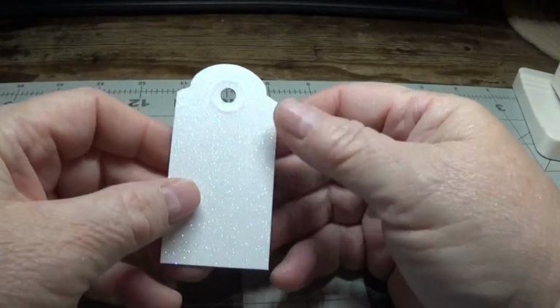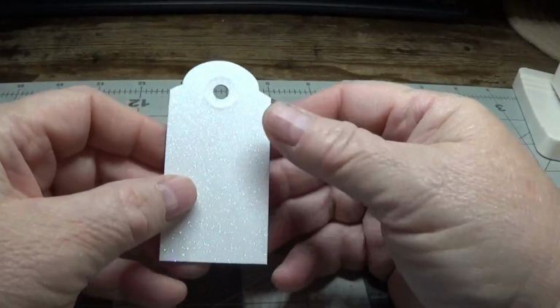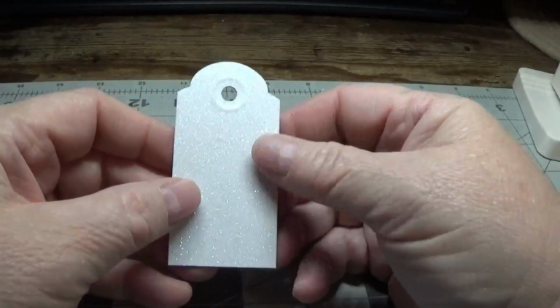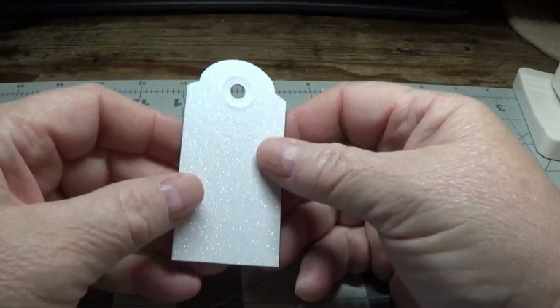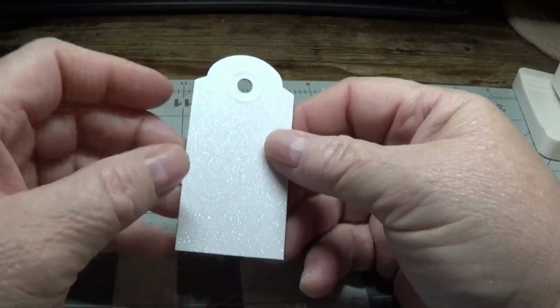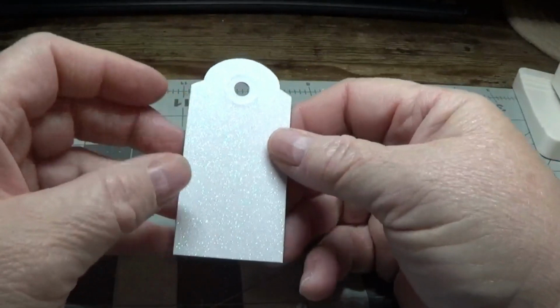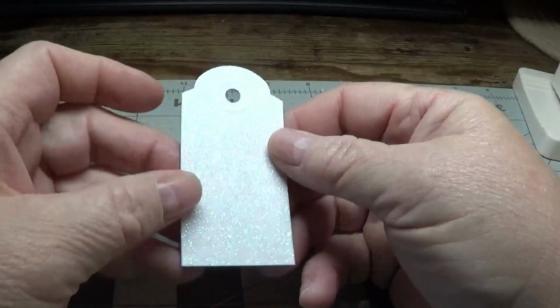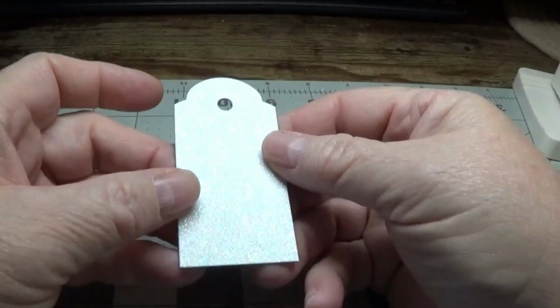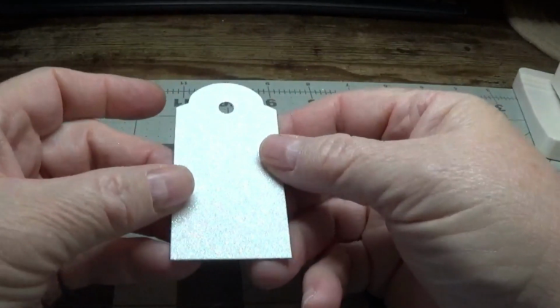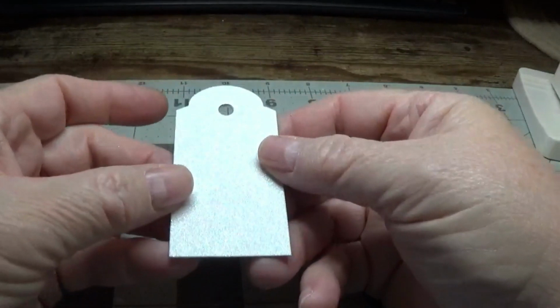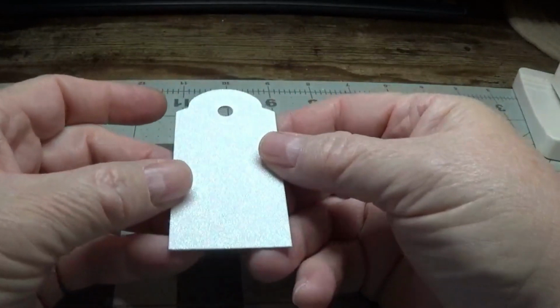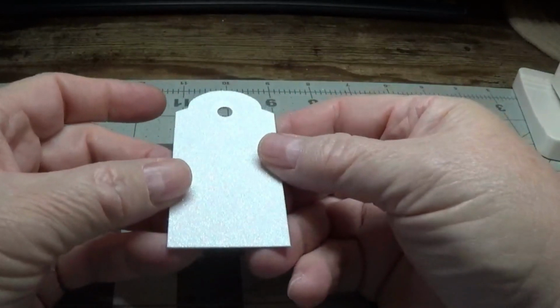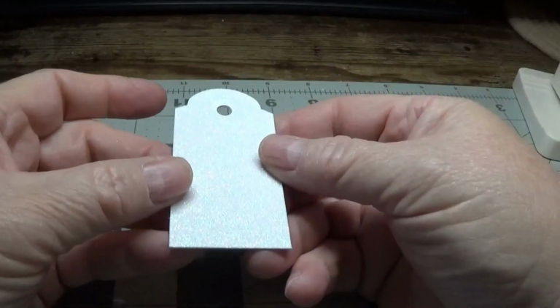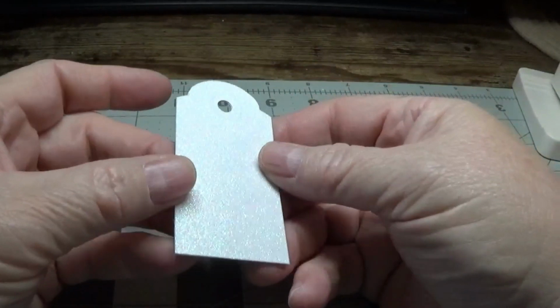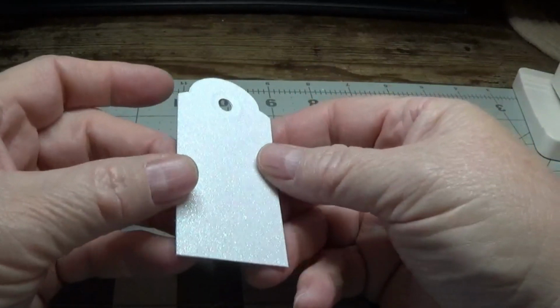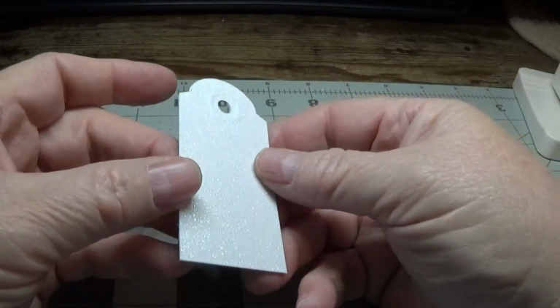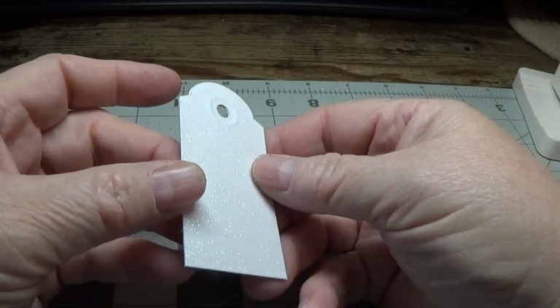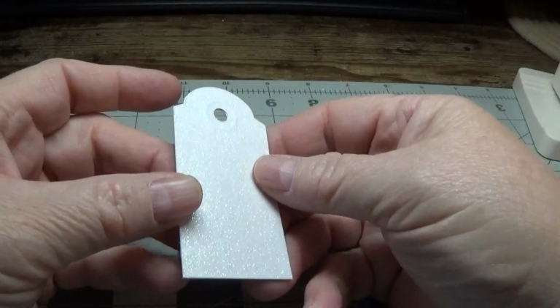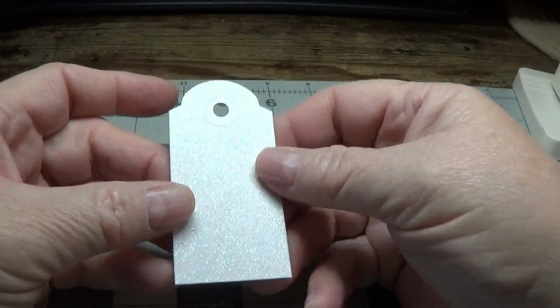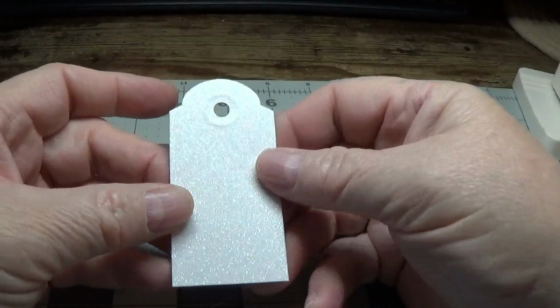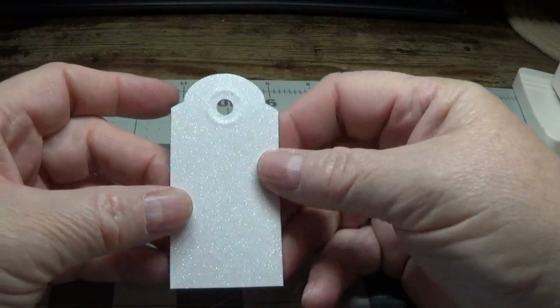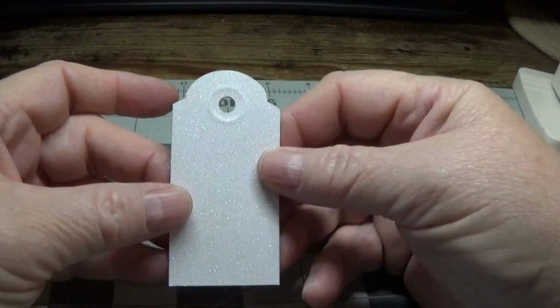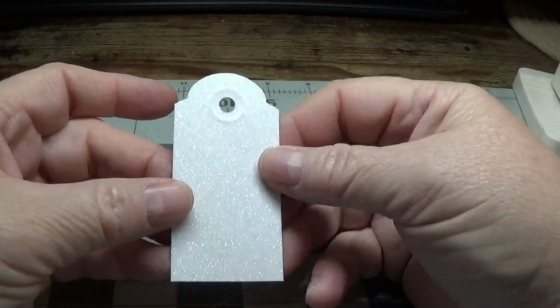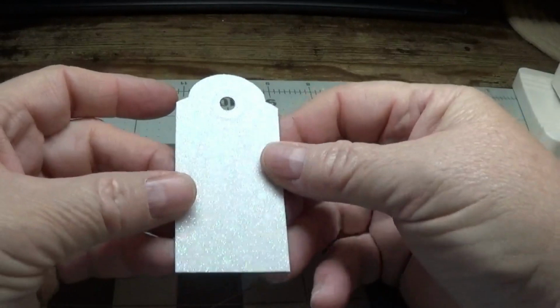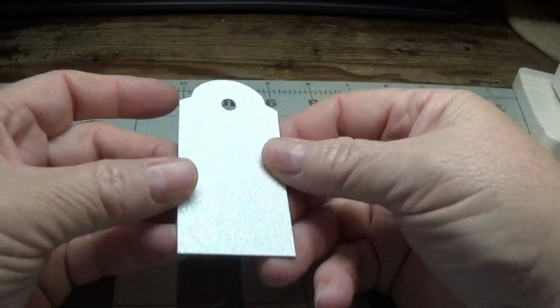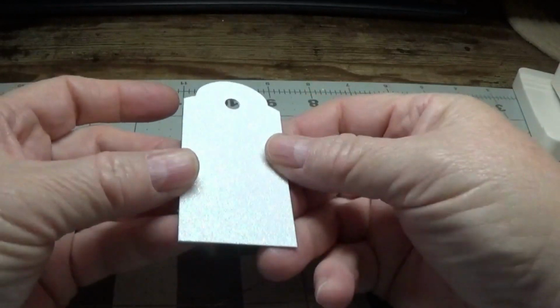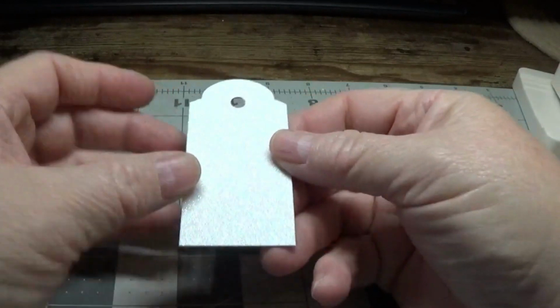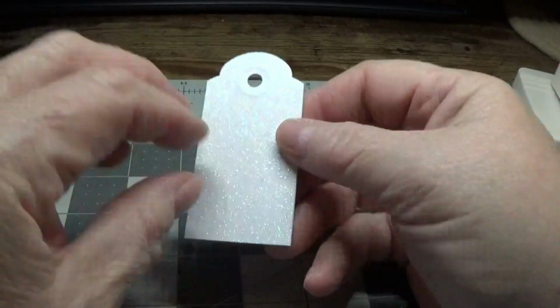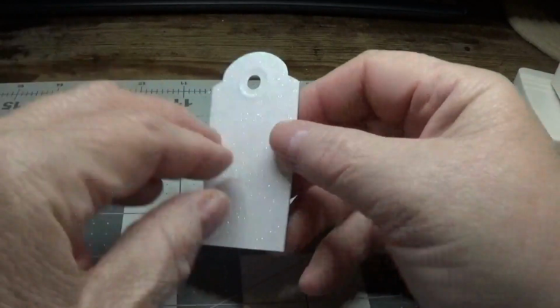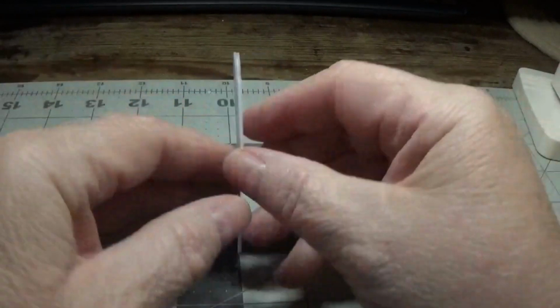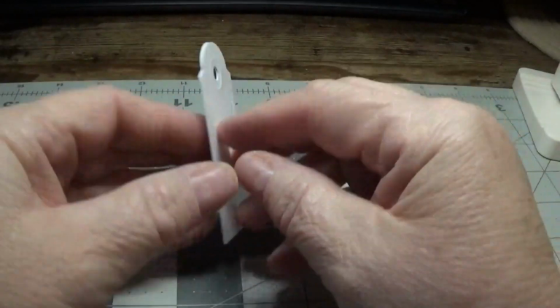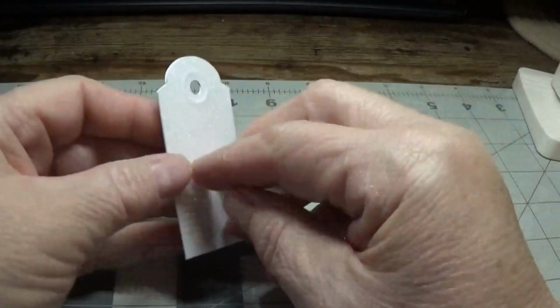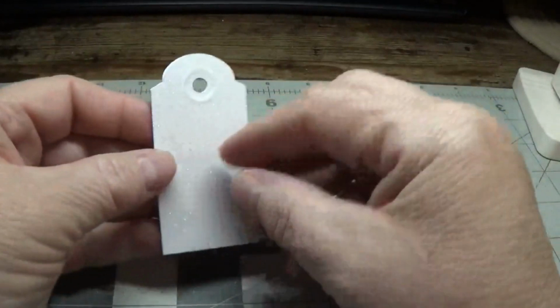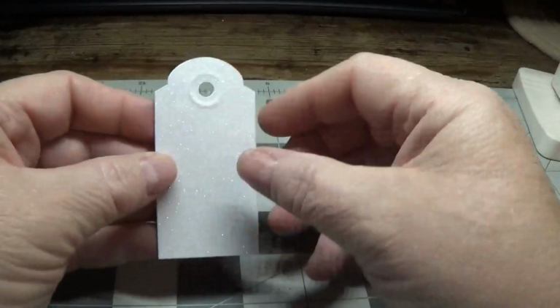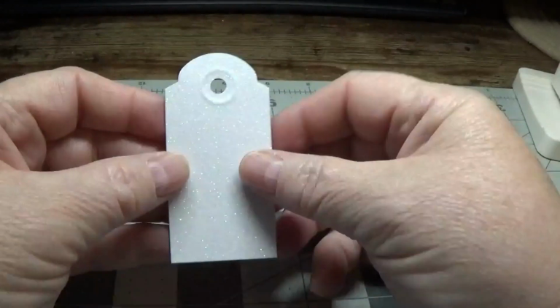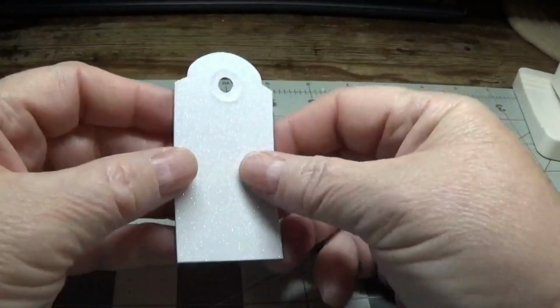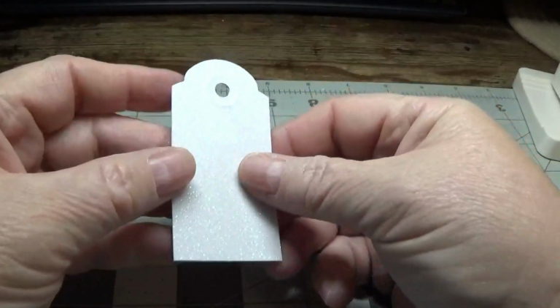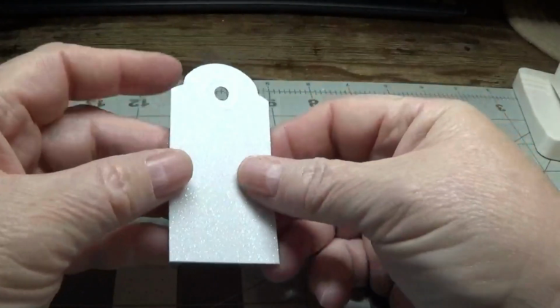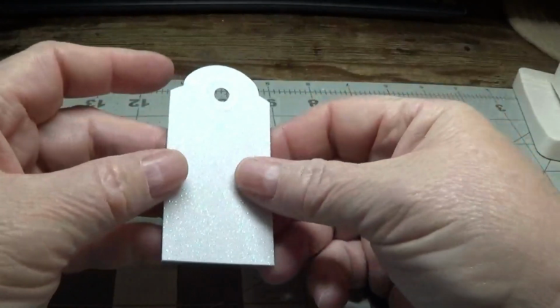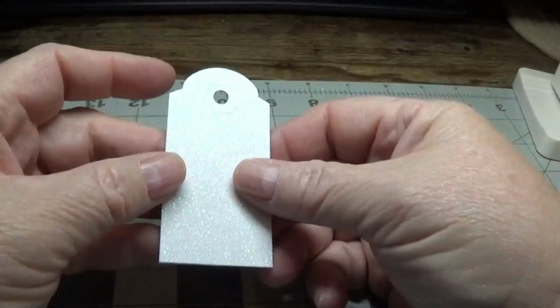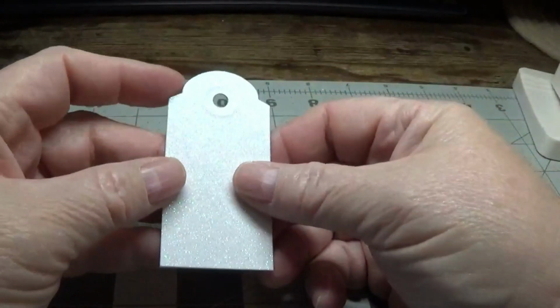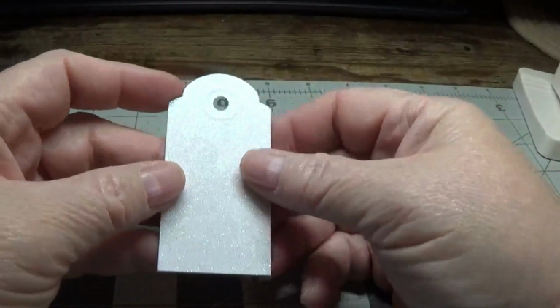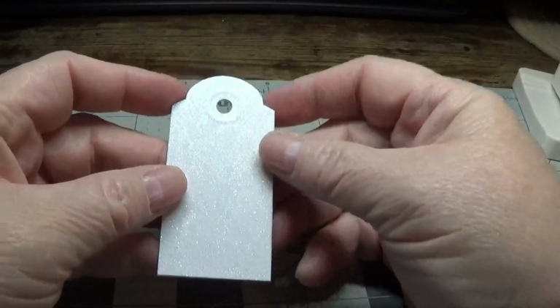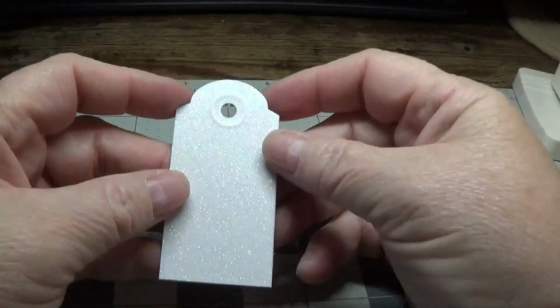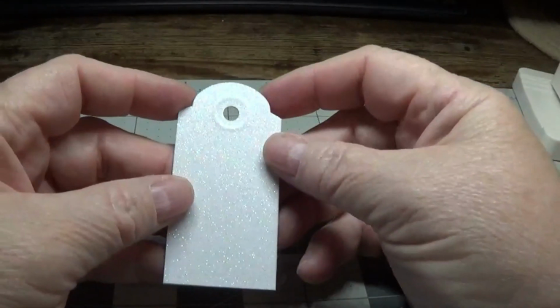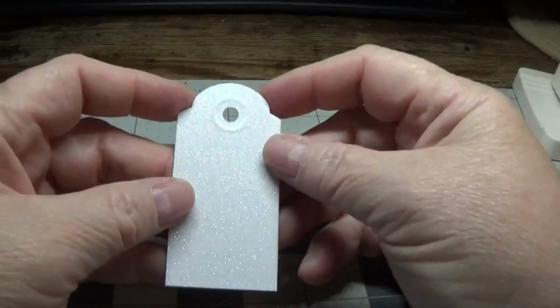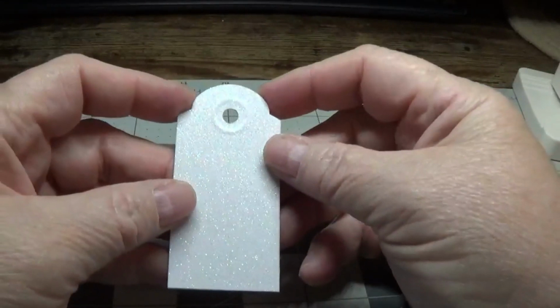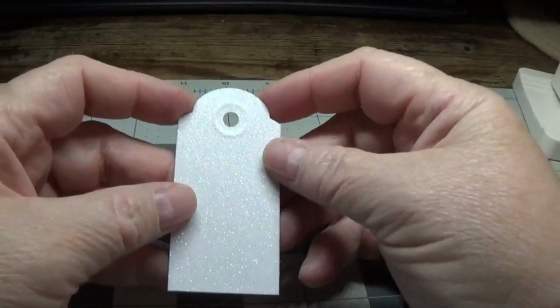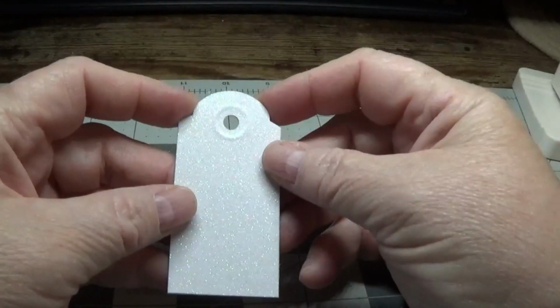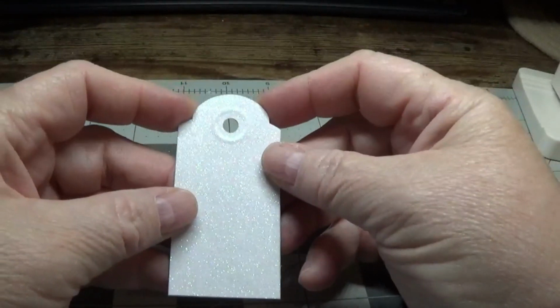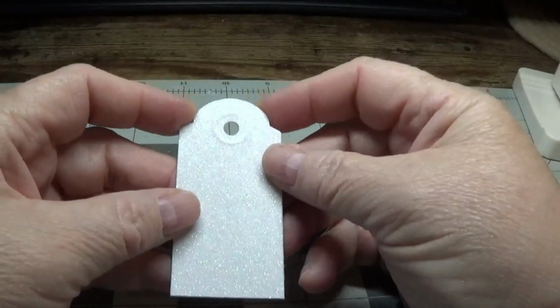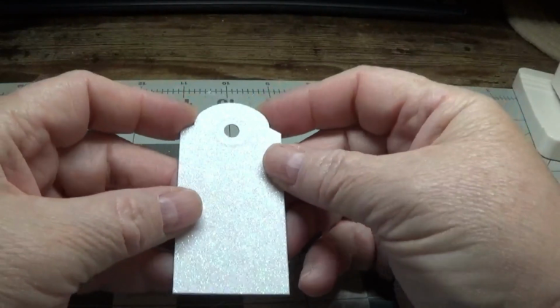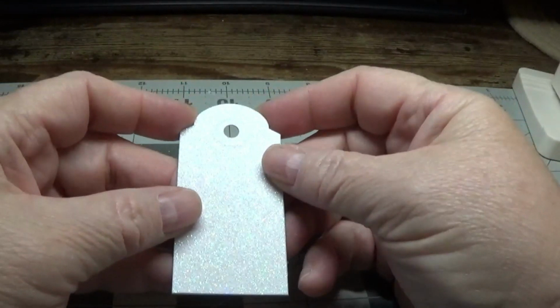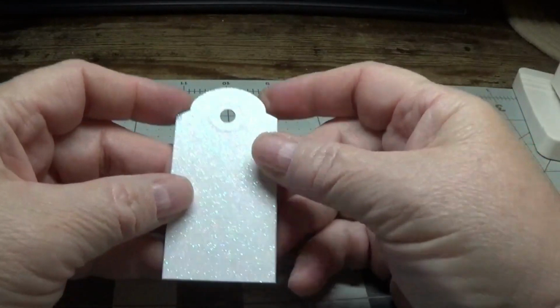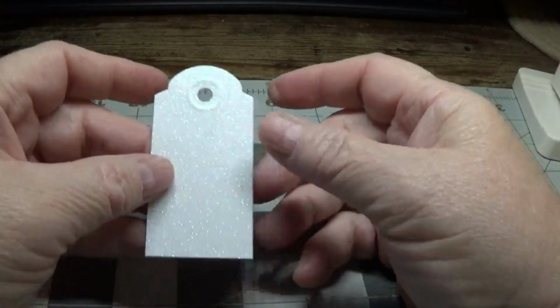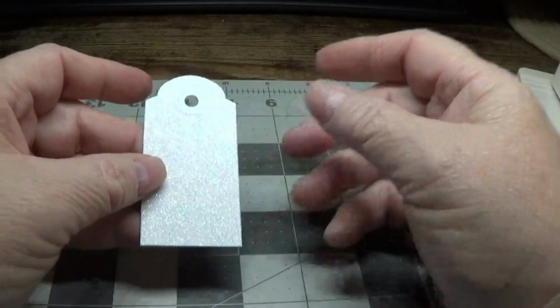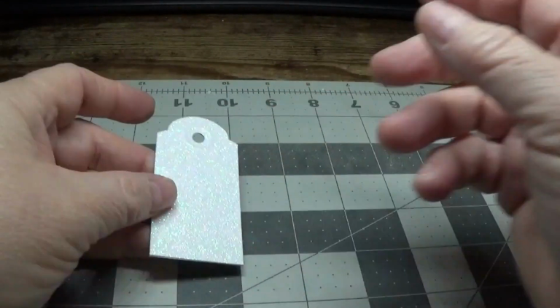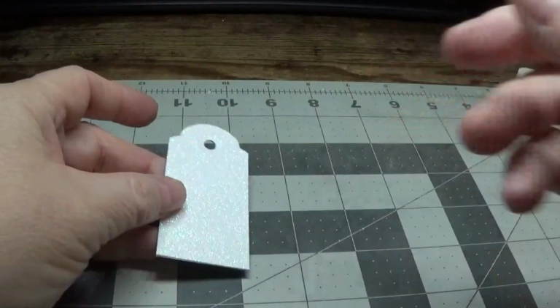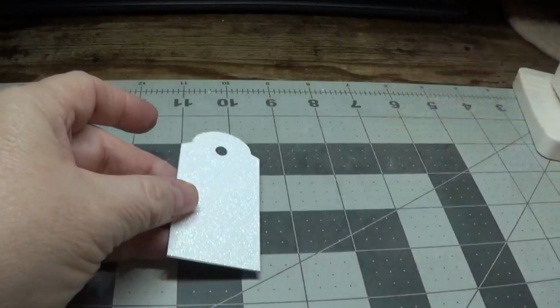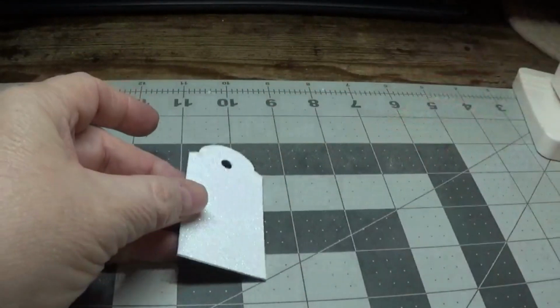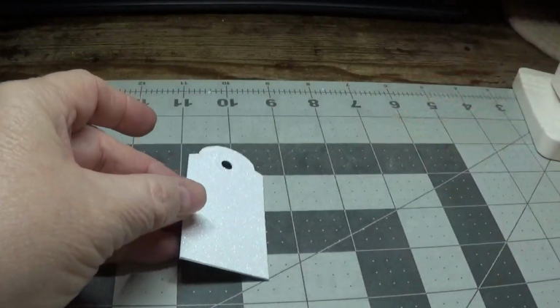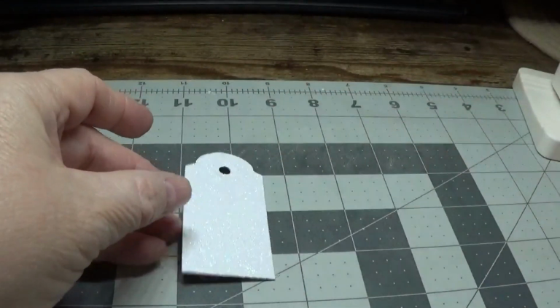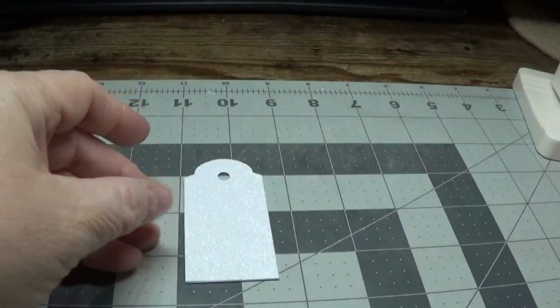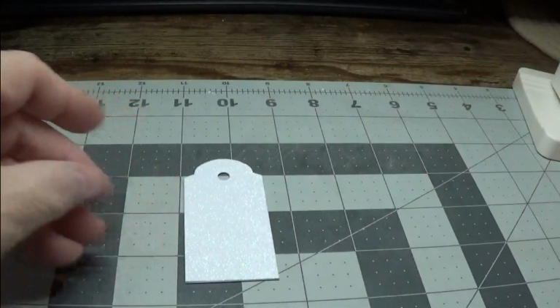I'm going to be making more bases in different widths and then we'll be back.